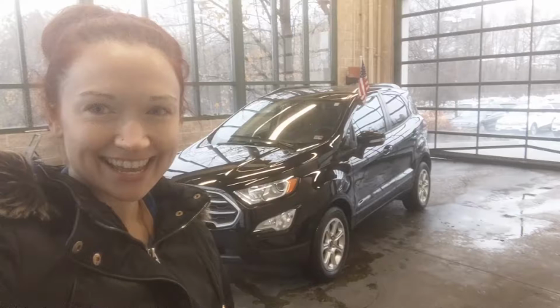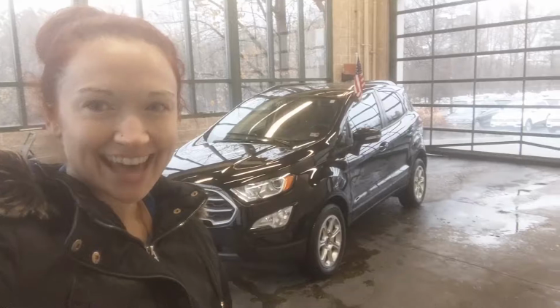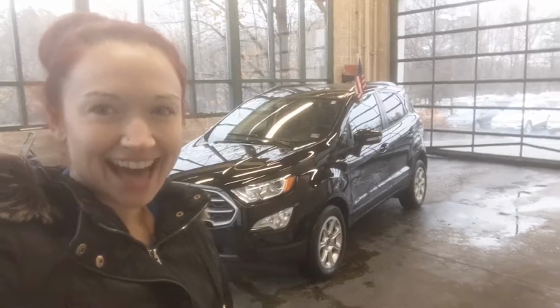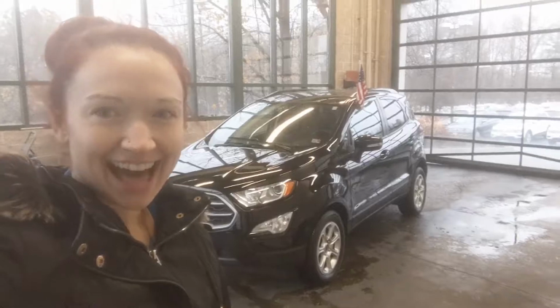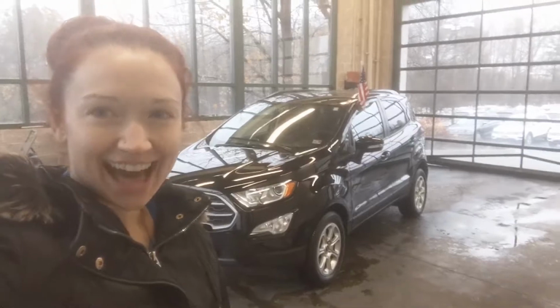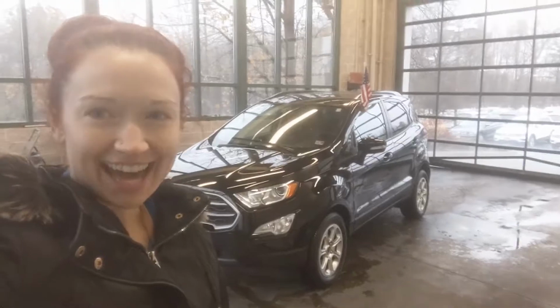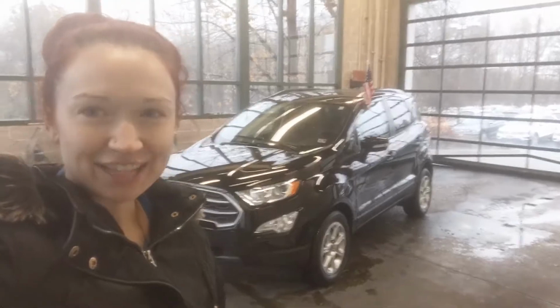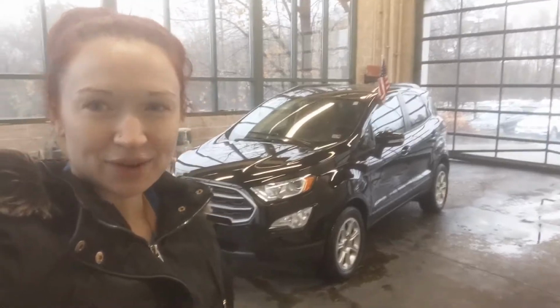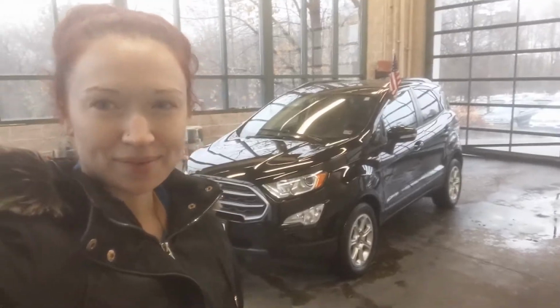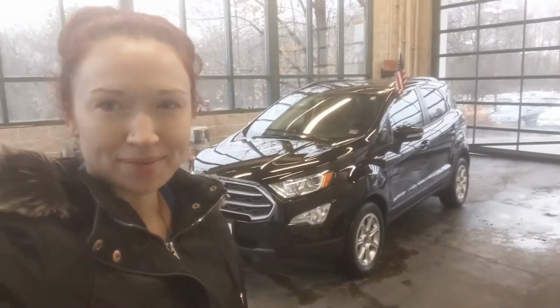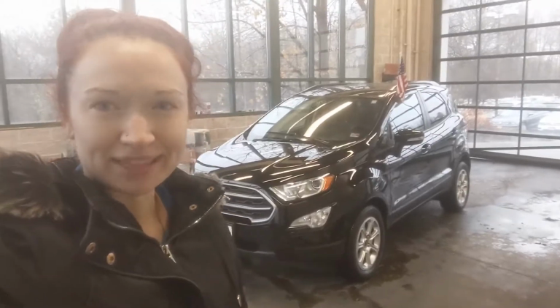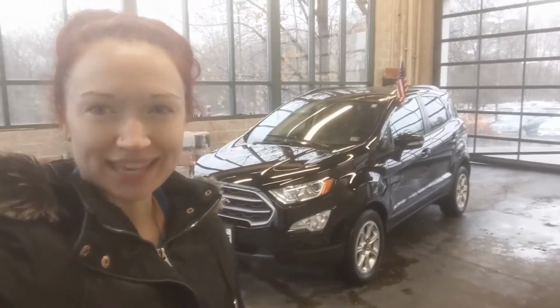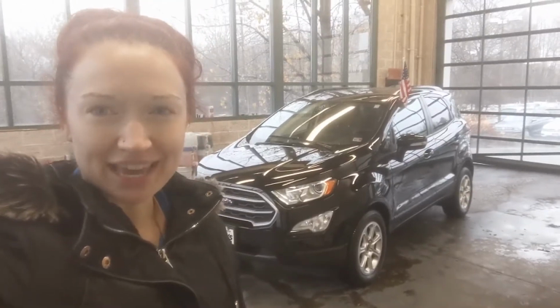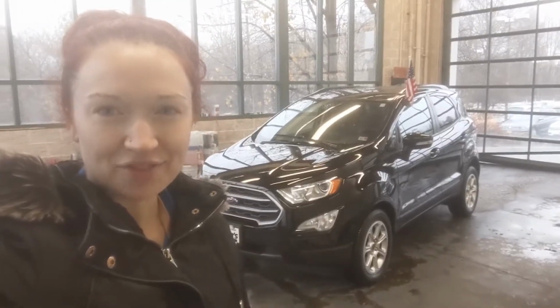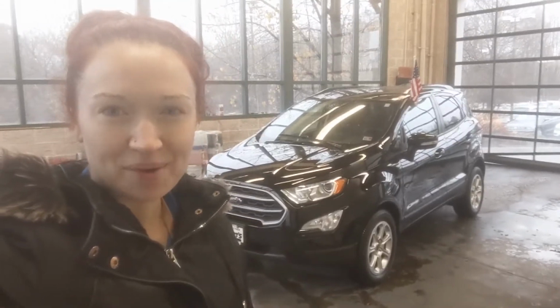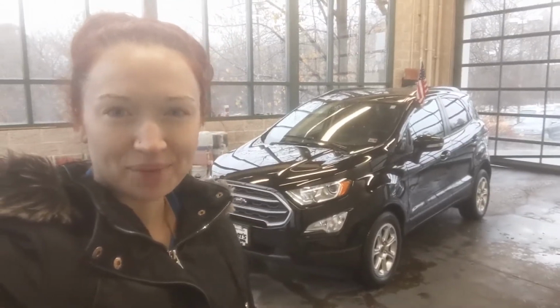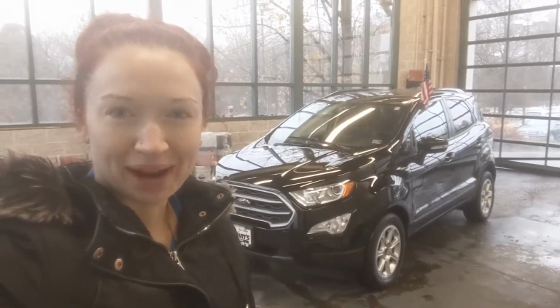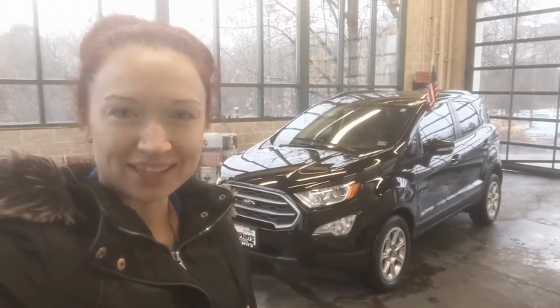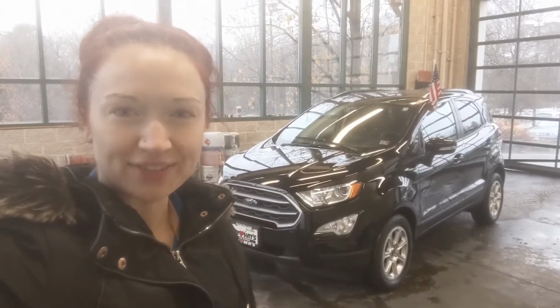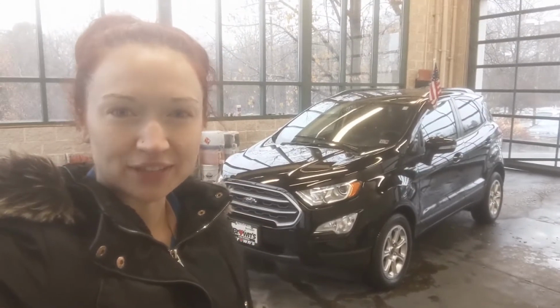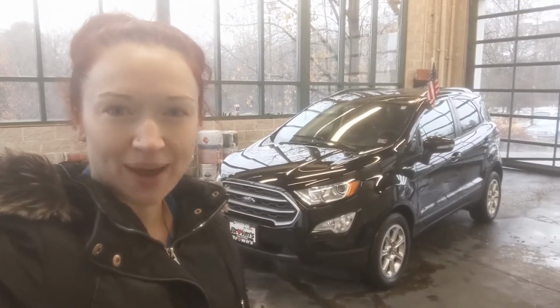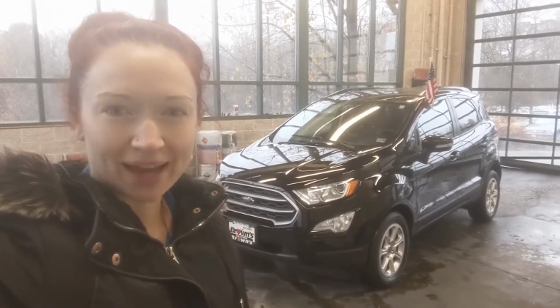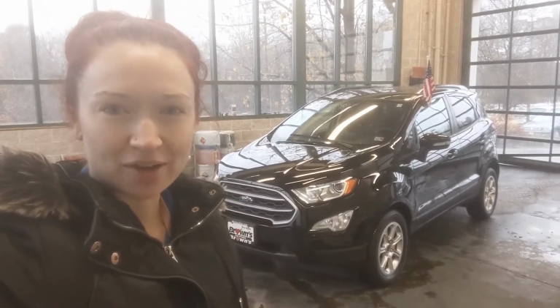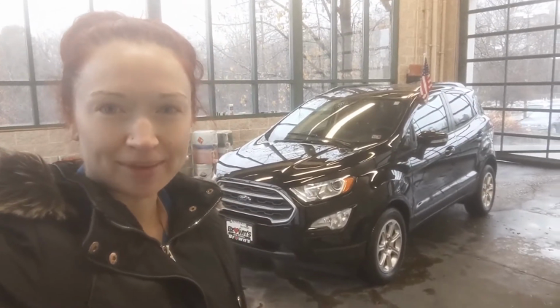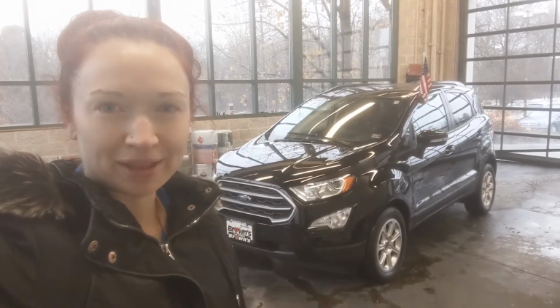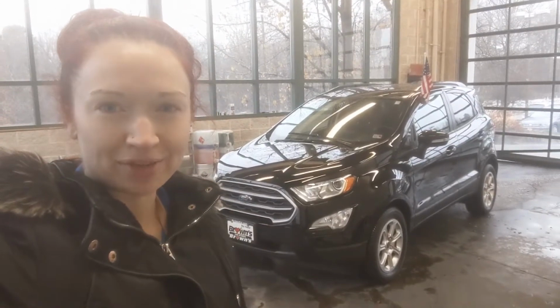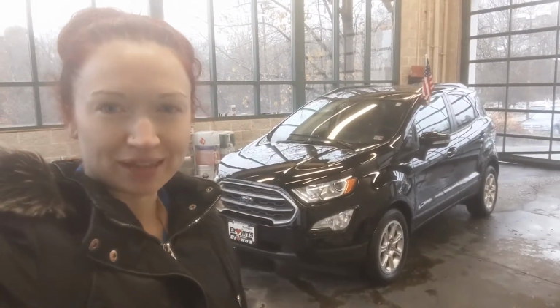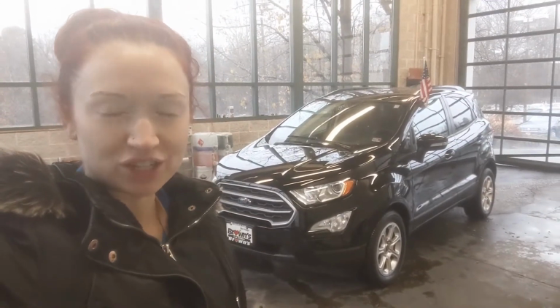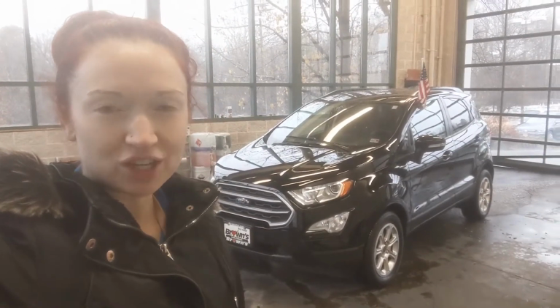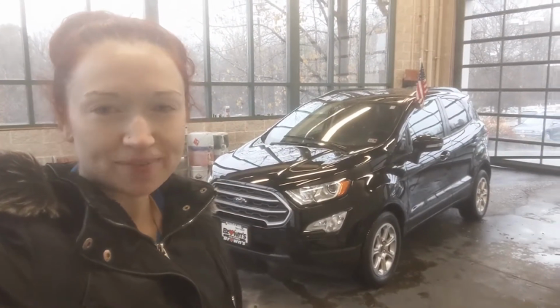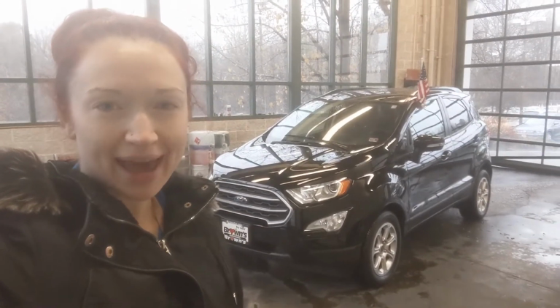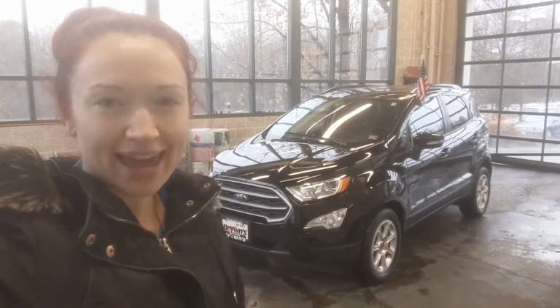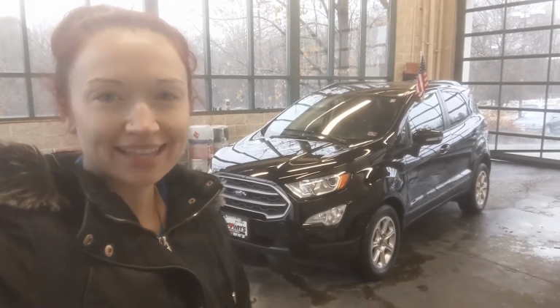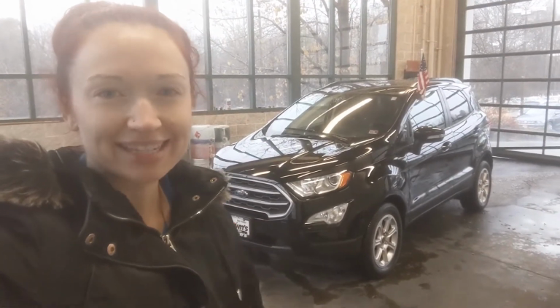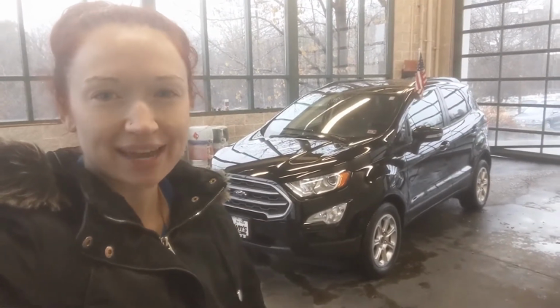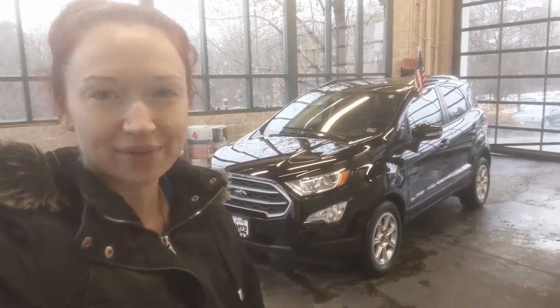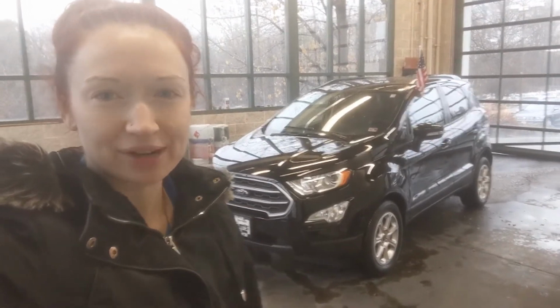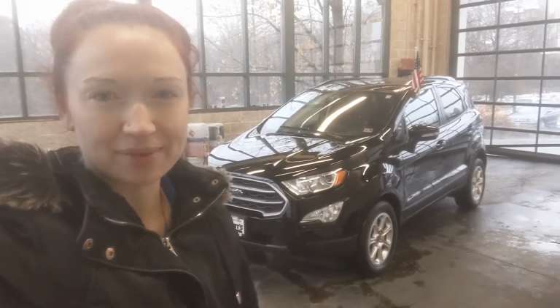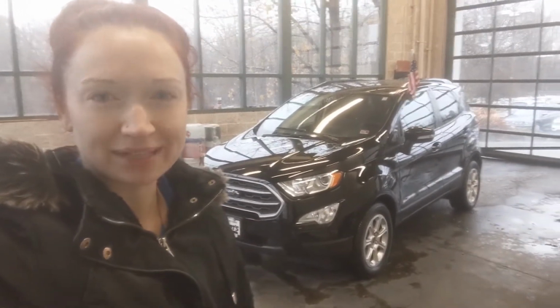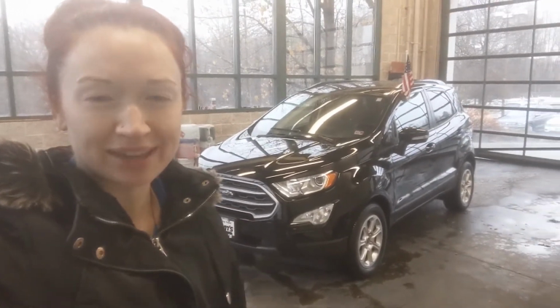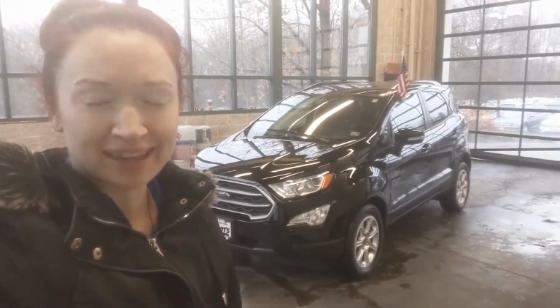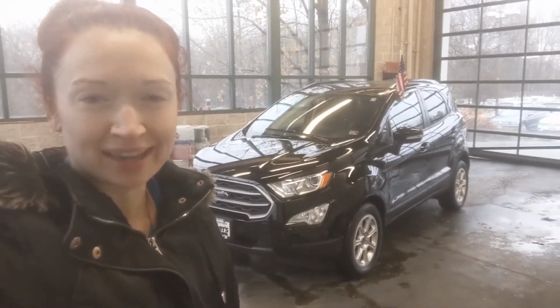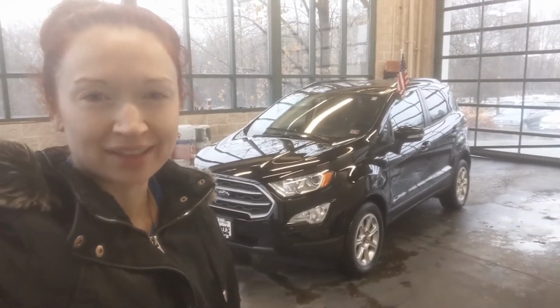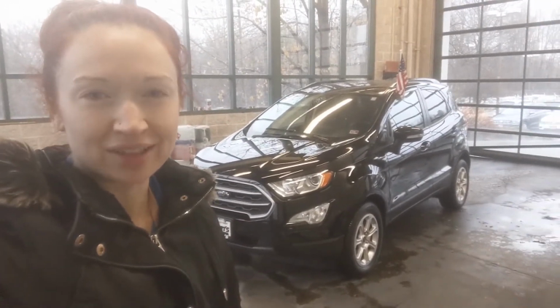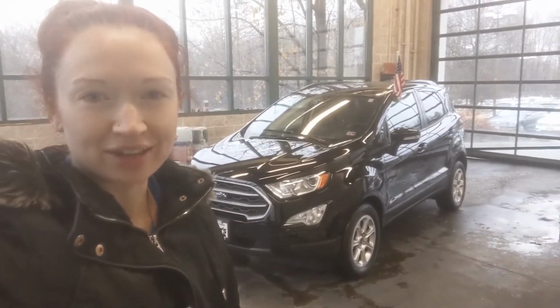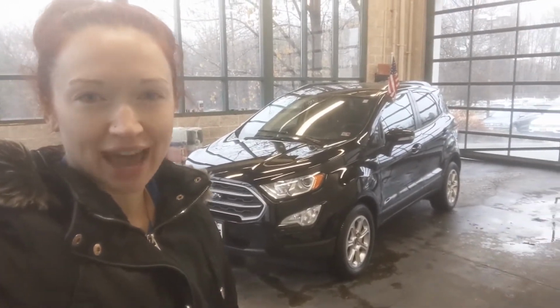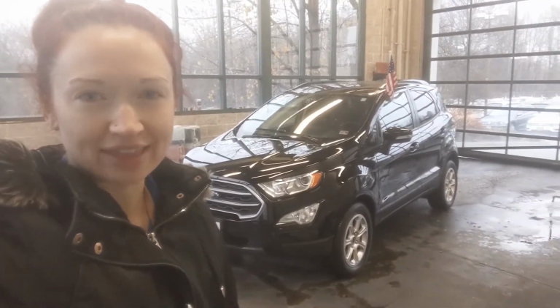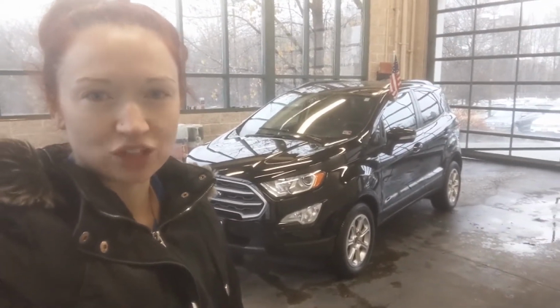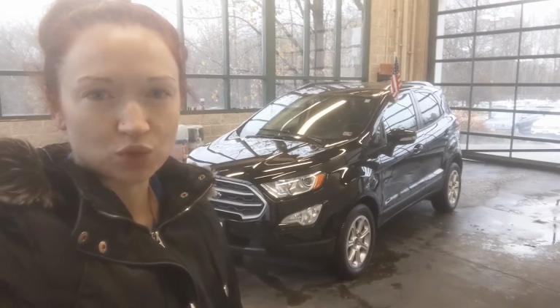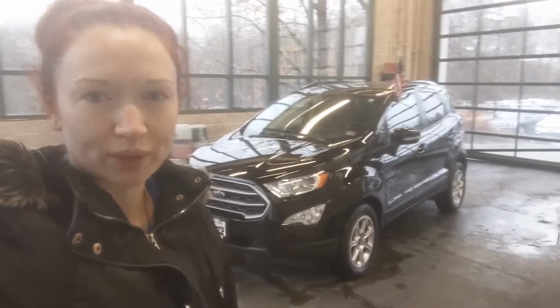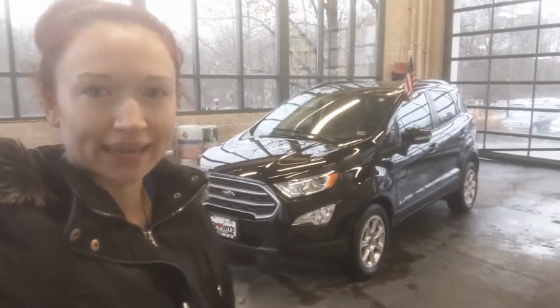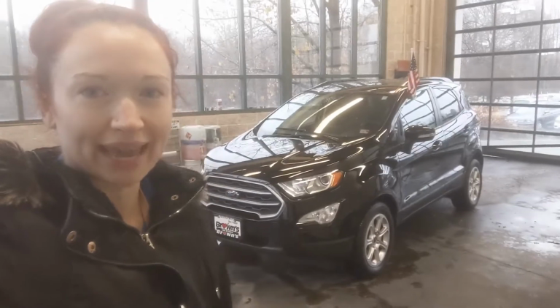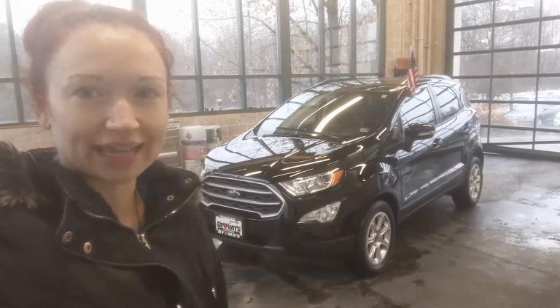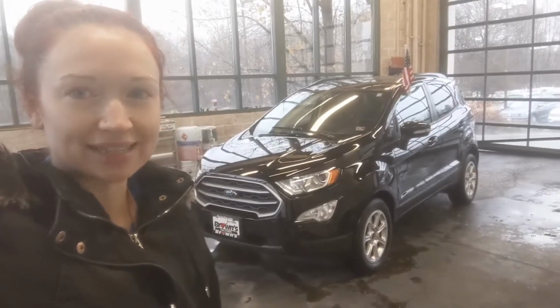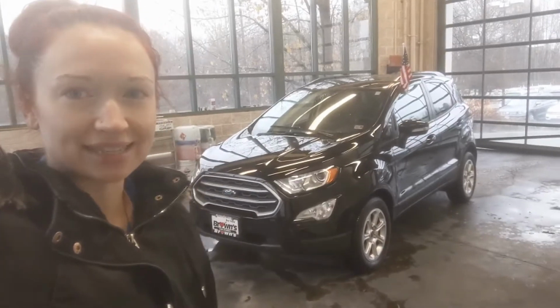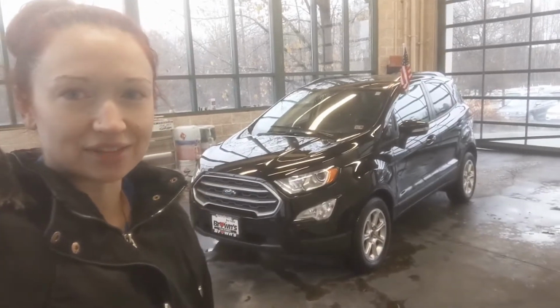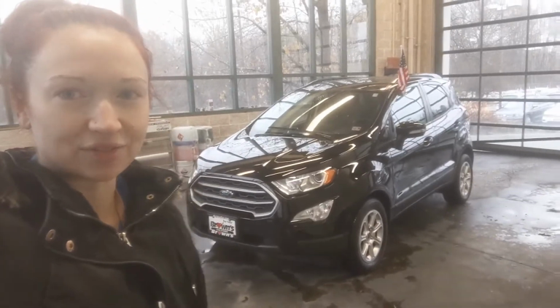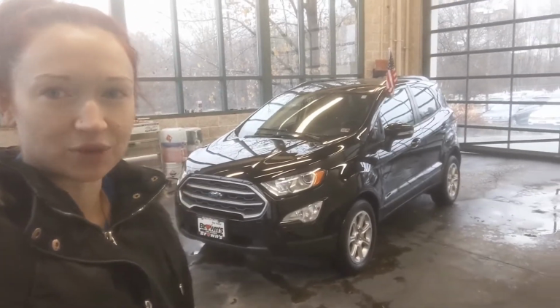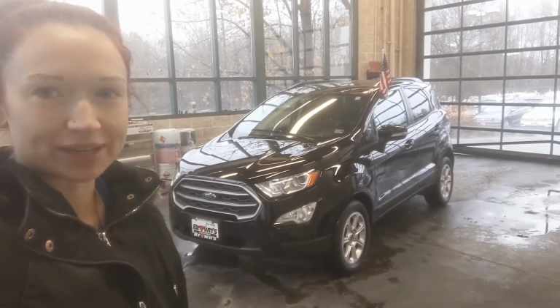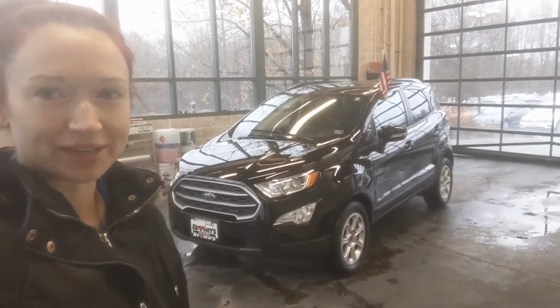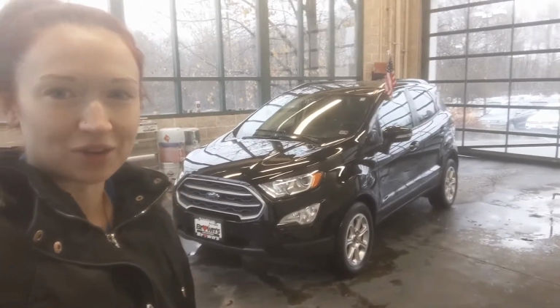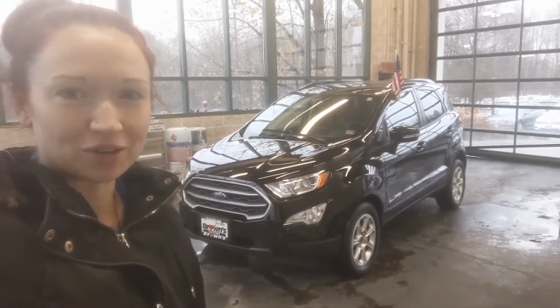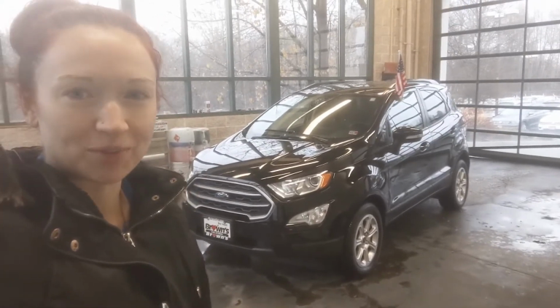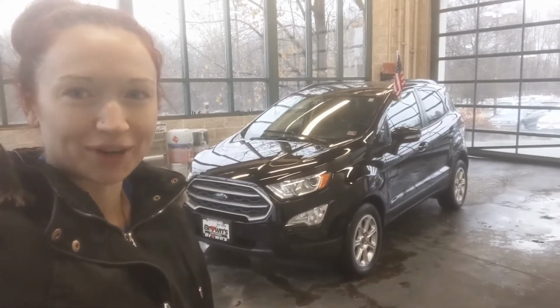Hi, it's Rani Belski from Brownsville Swagging on the Boothian Turnpike. Today we're going to be taking a look at the 2018 Ford EcoSport.